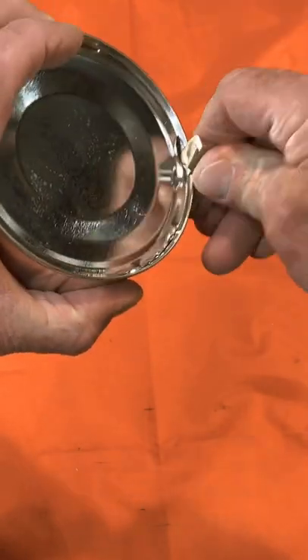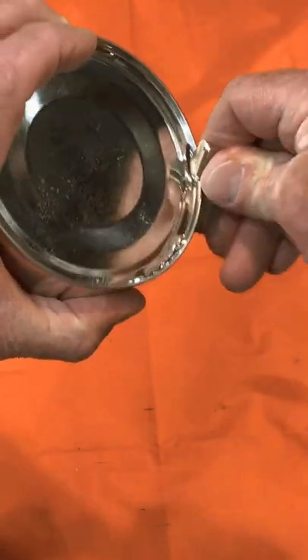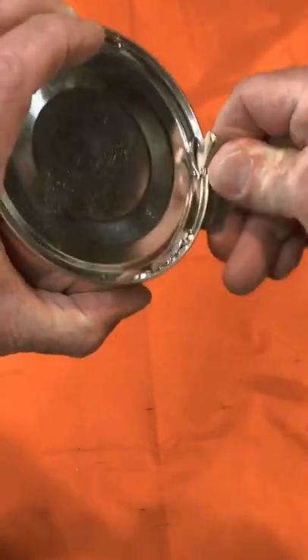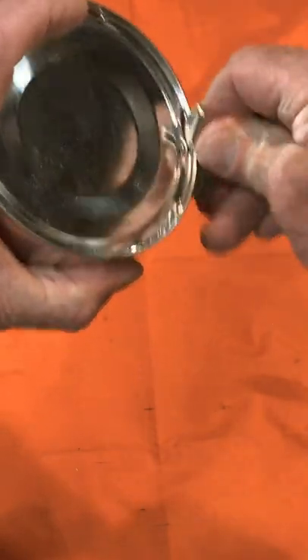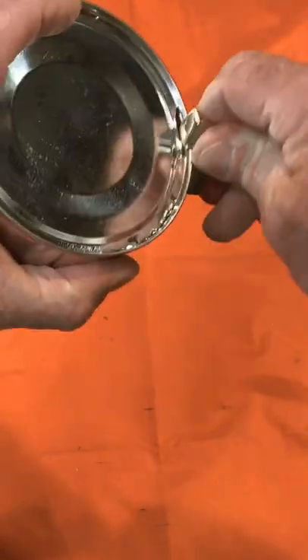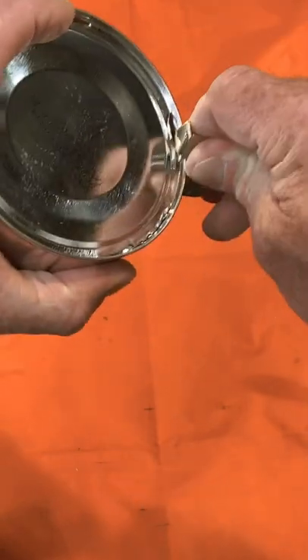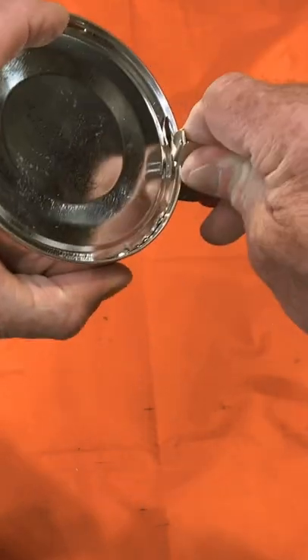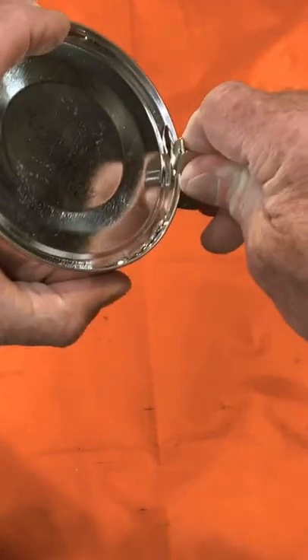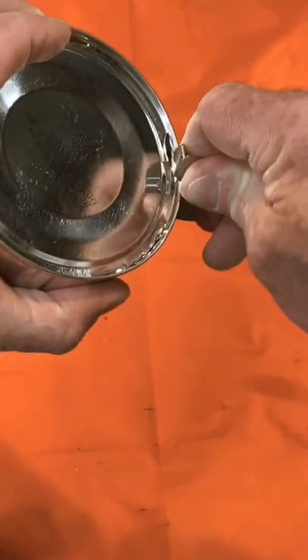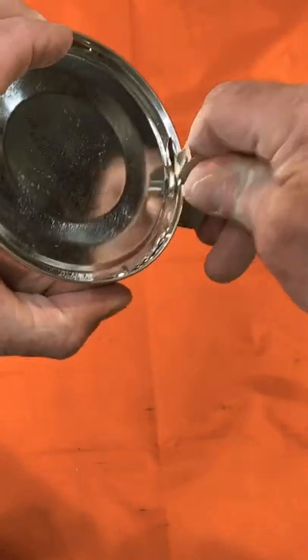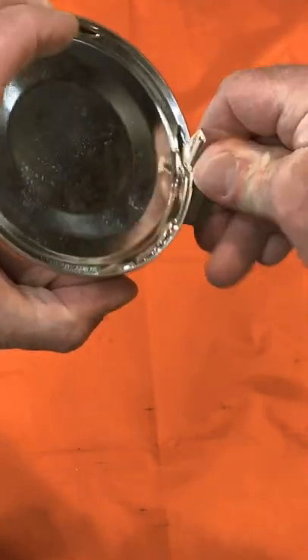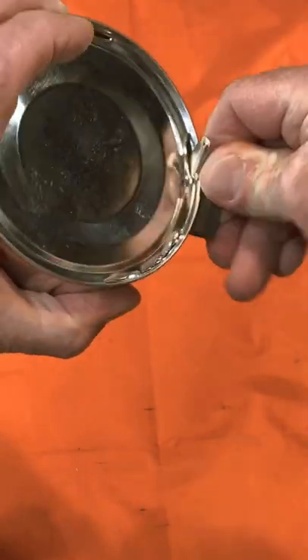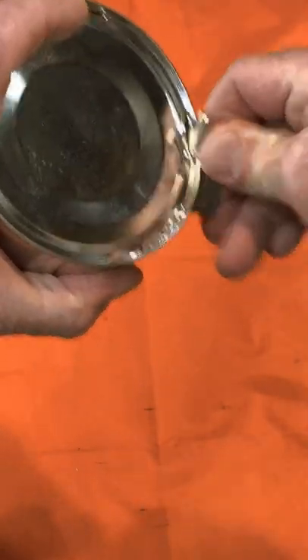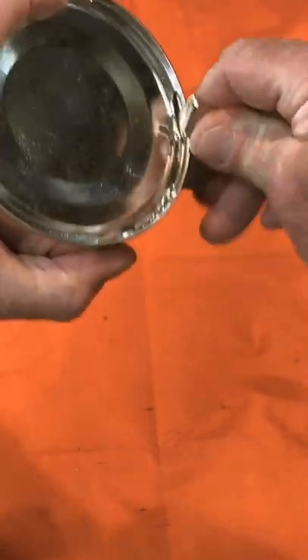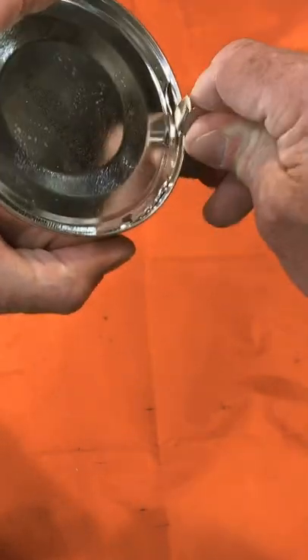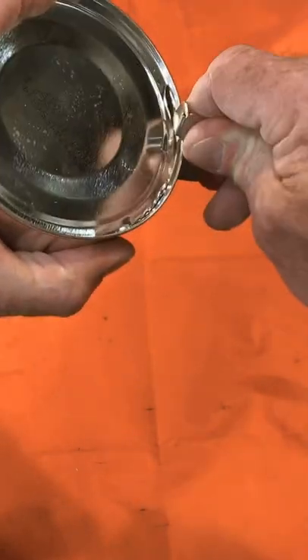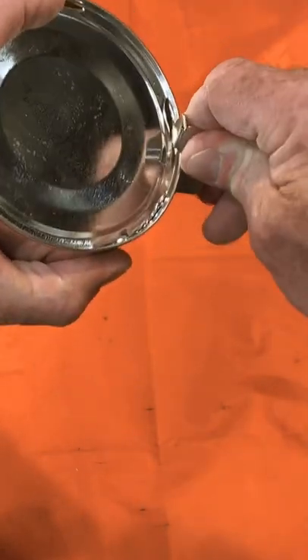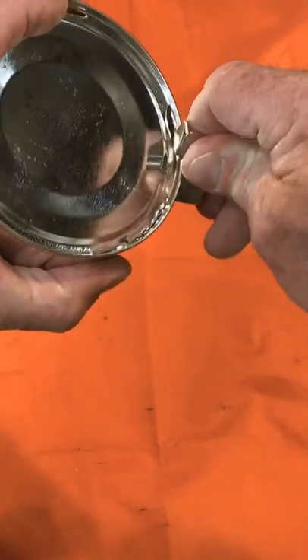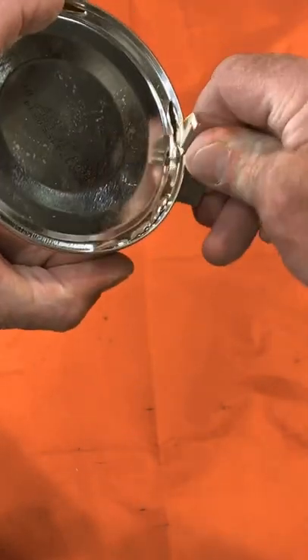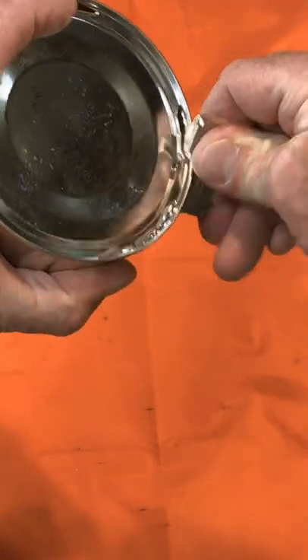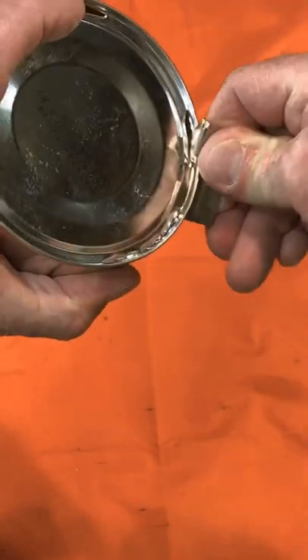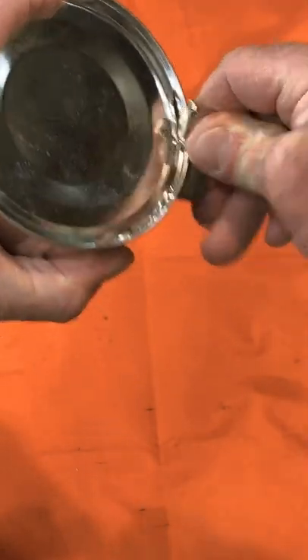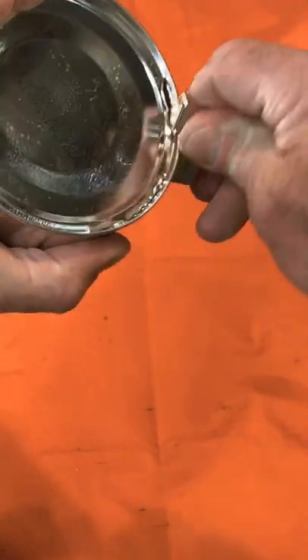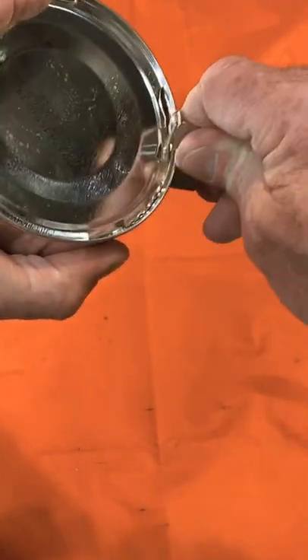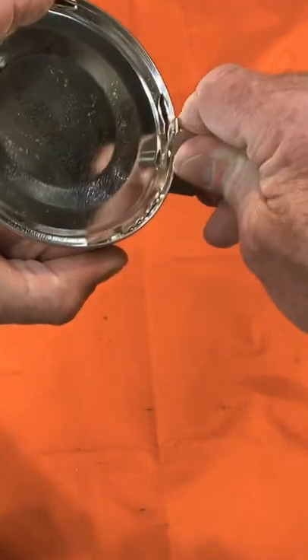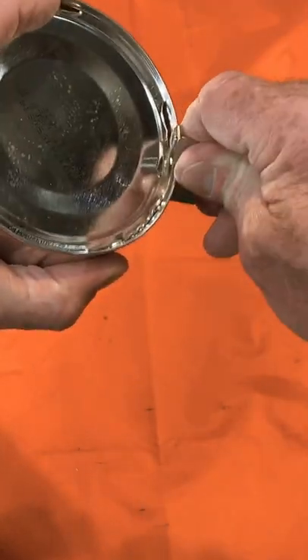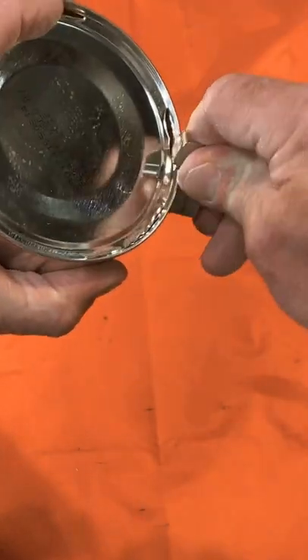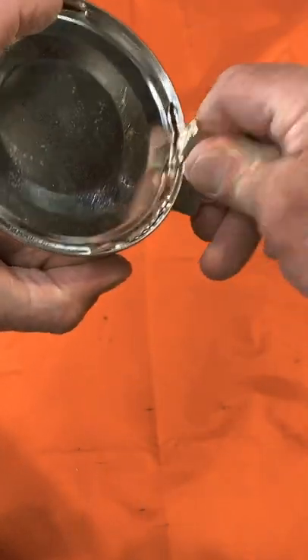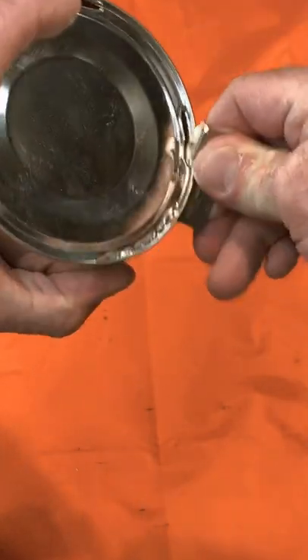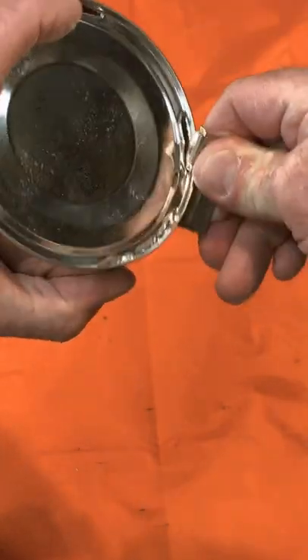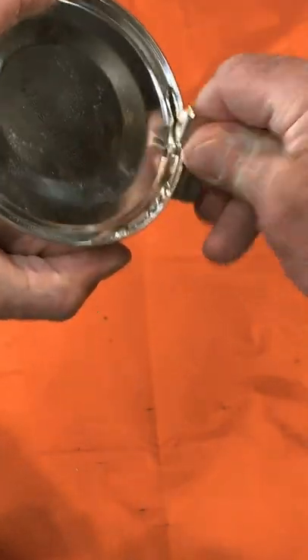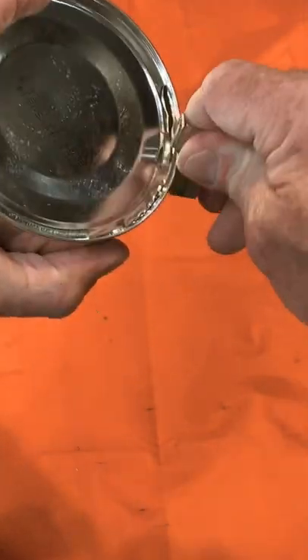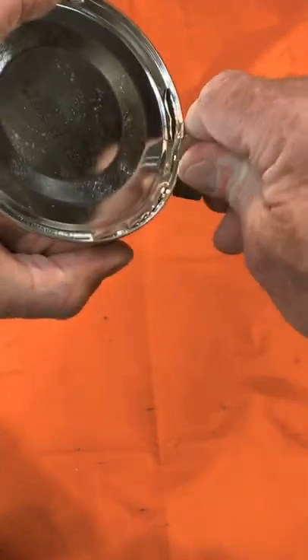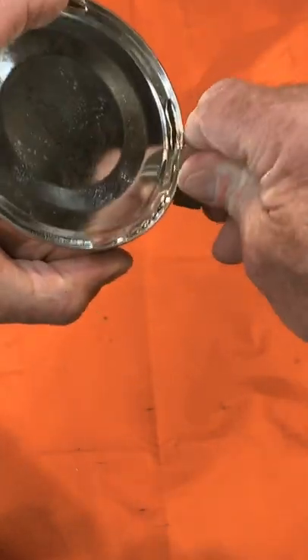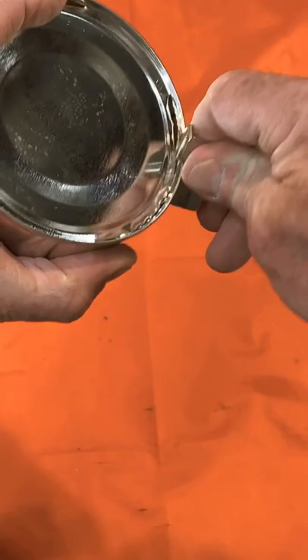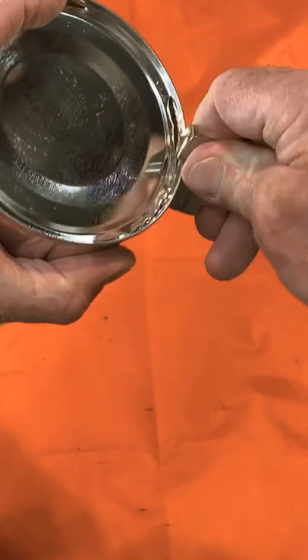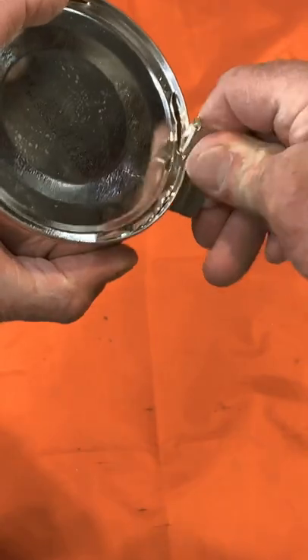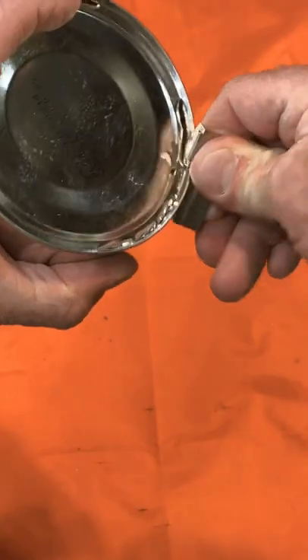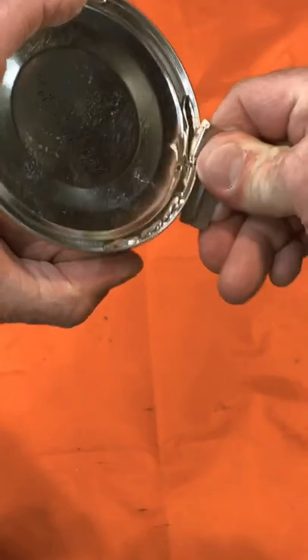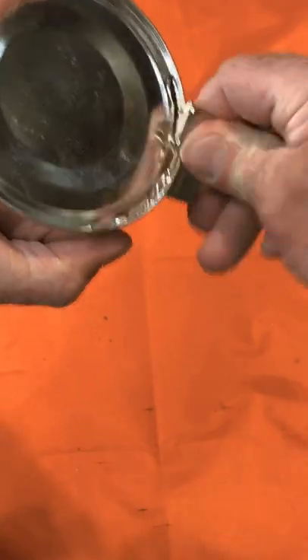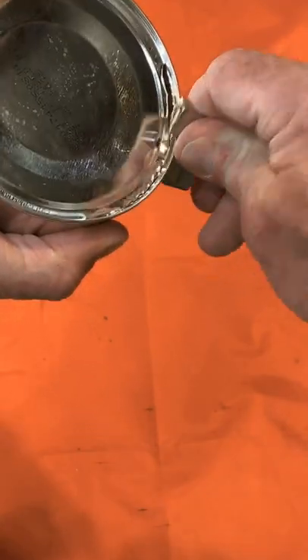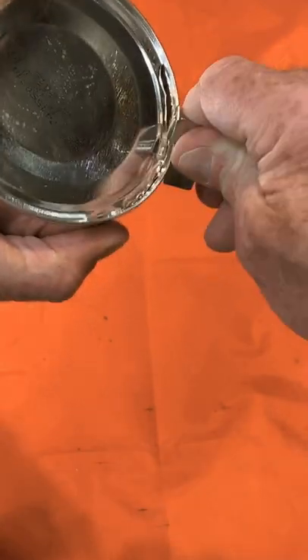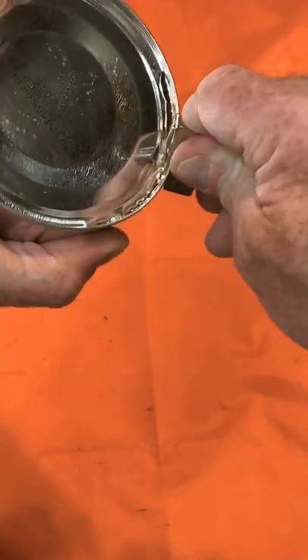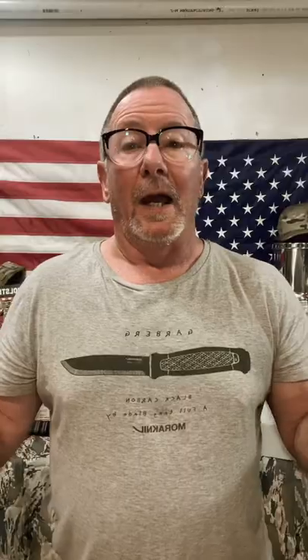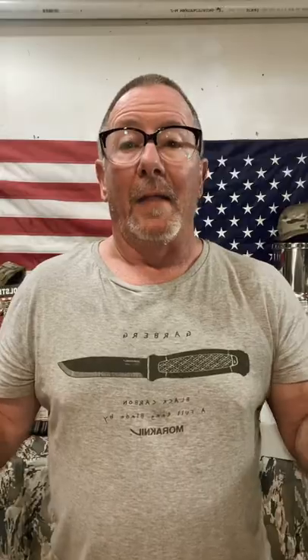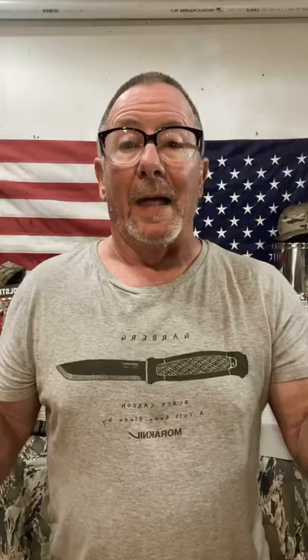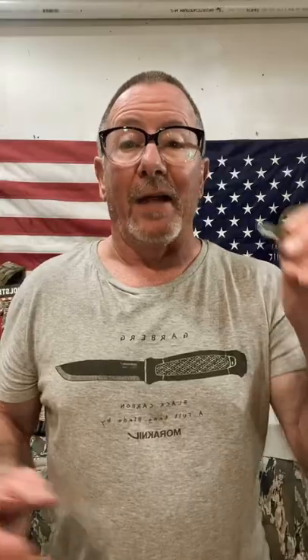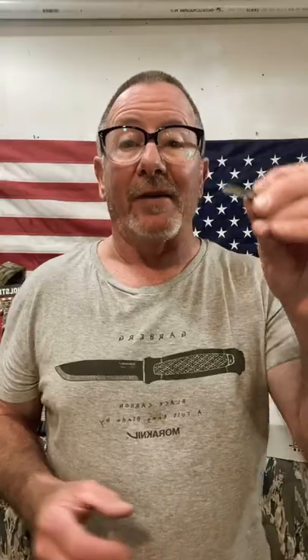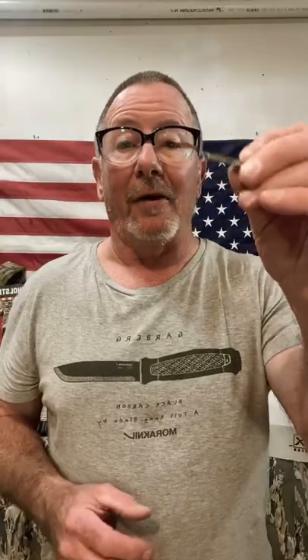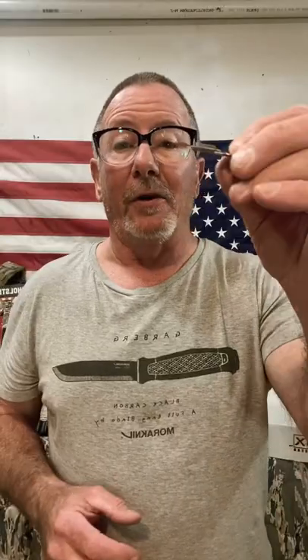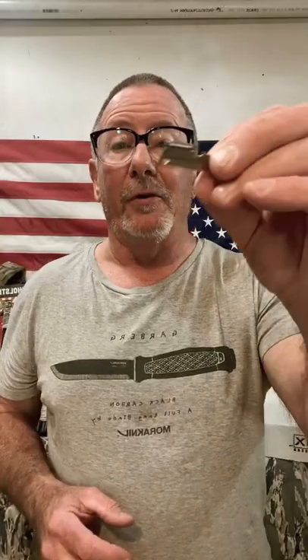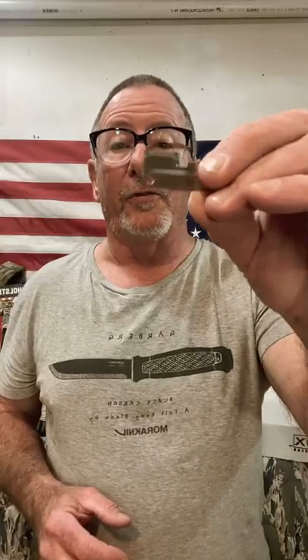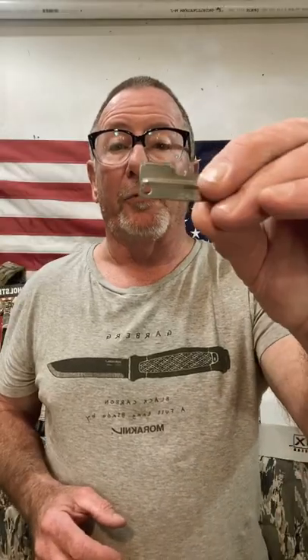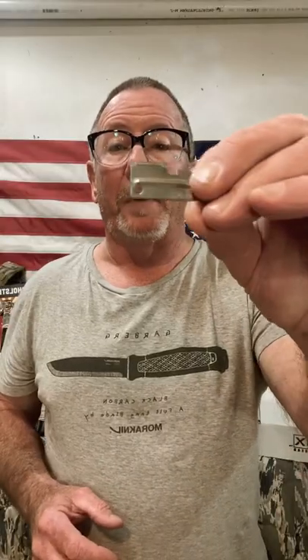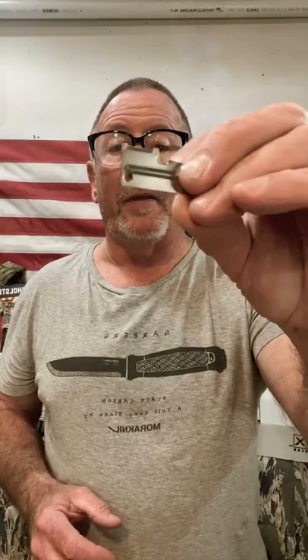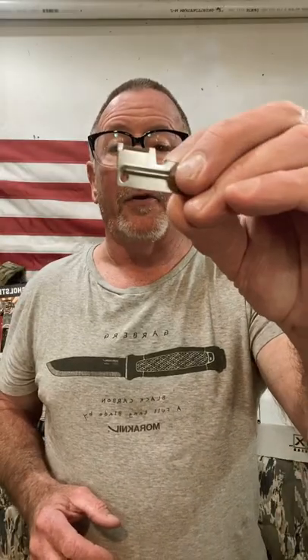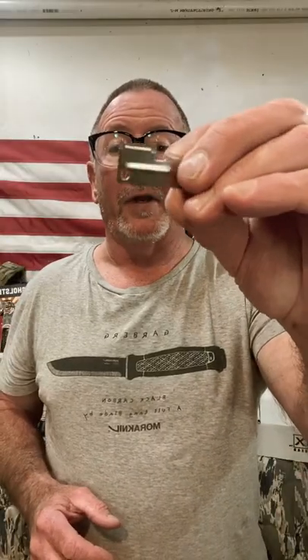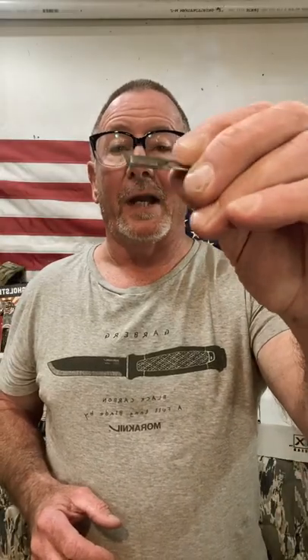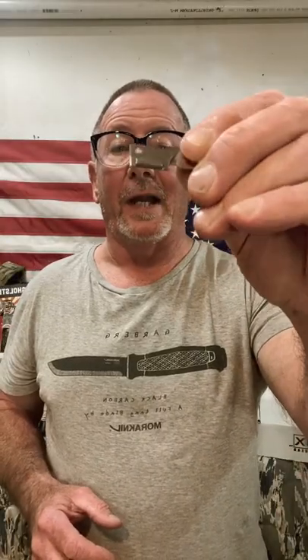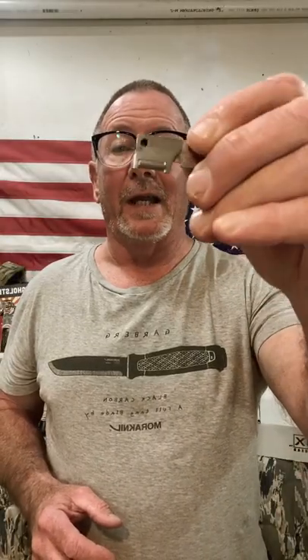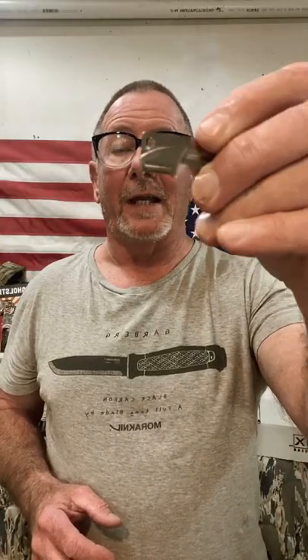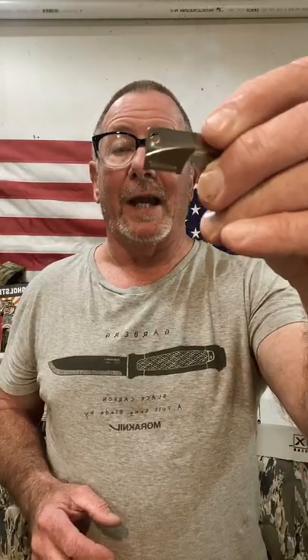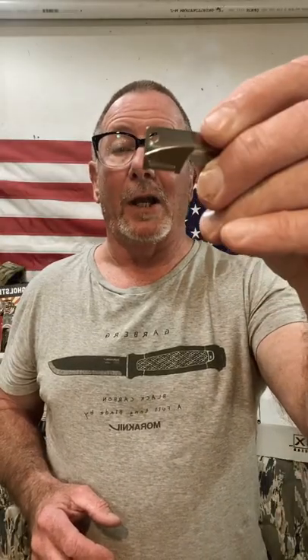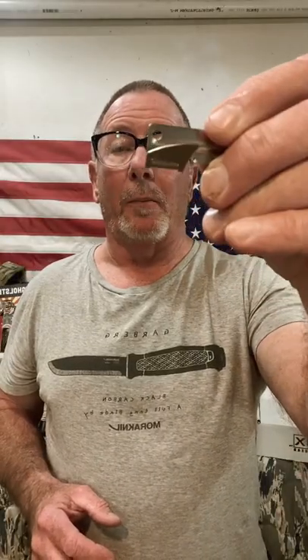And it's not super fast, but it's super easy. And that's how you use this P-38 can opener.